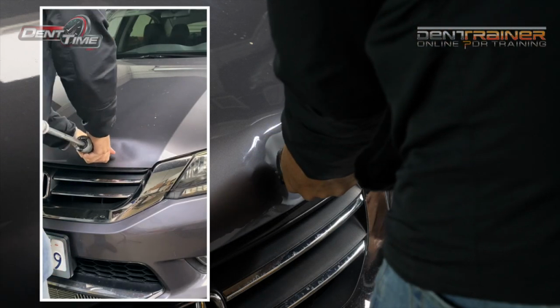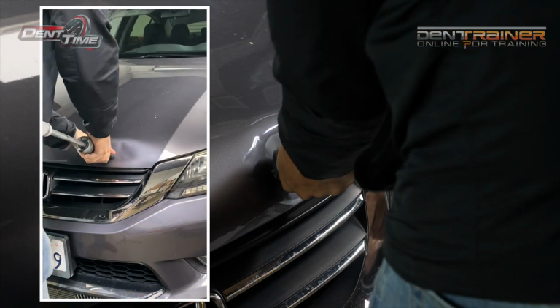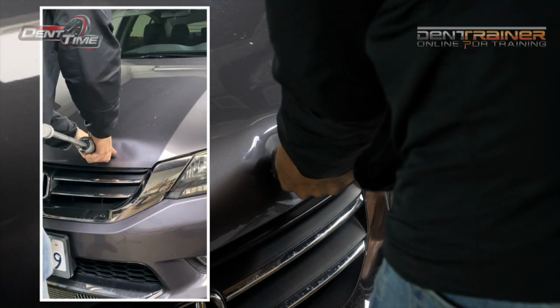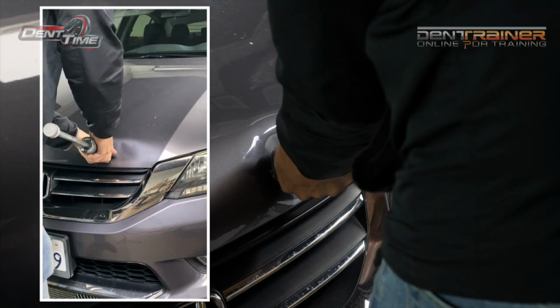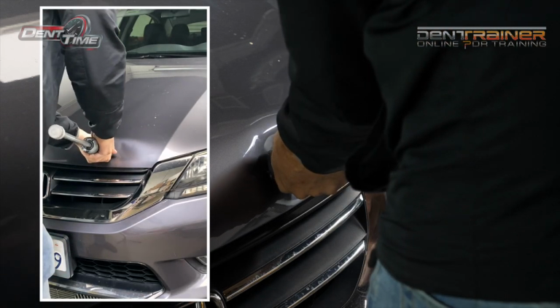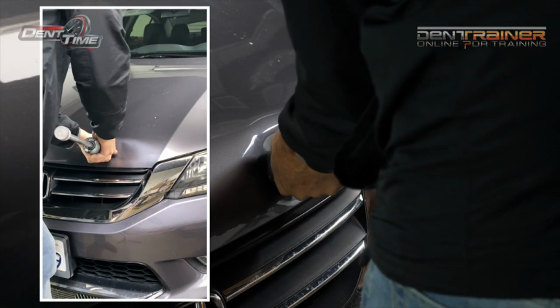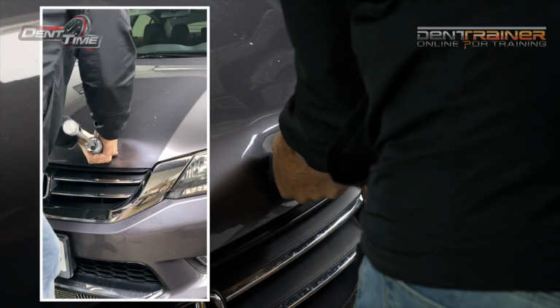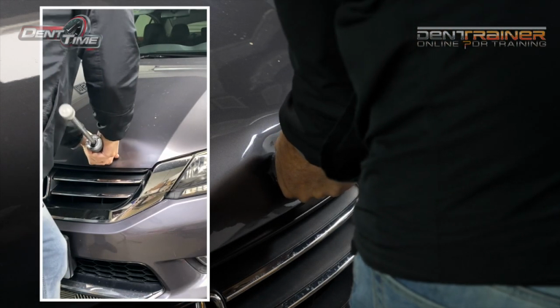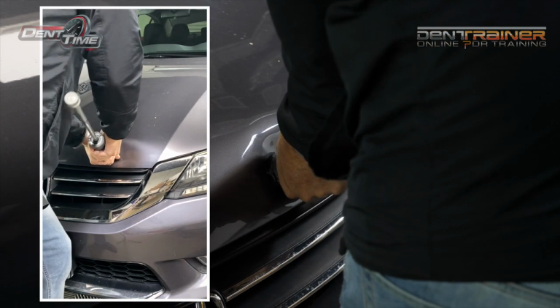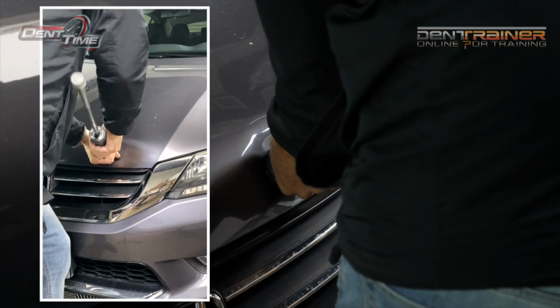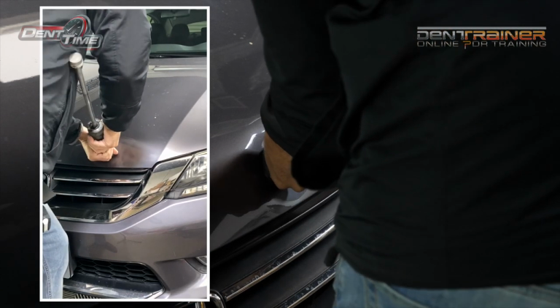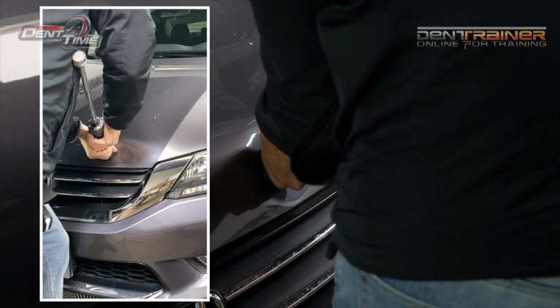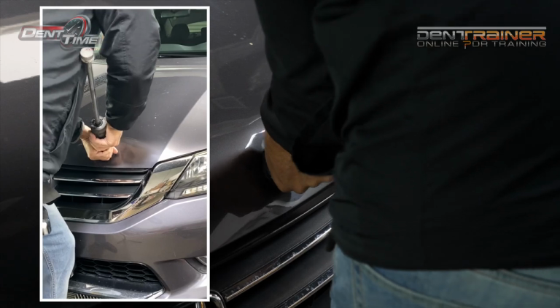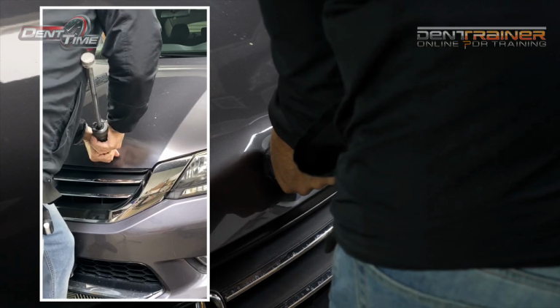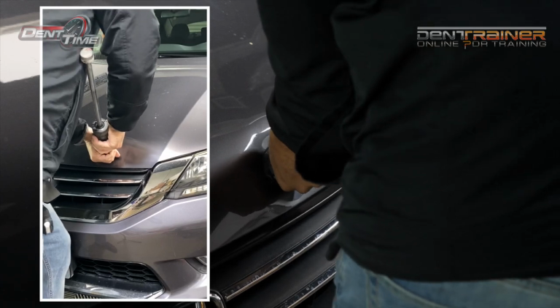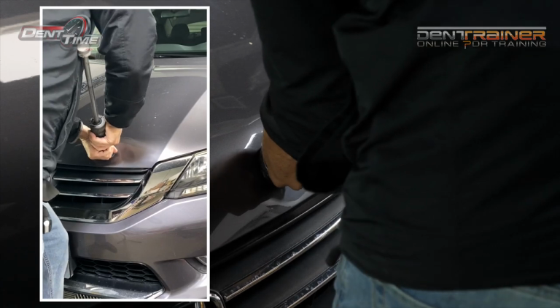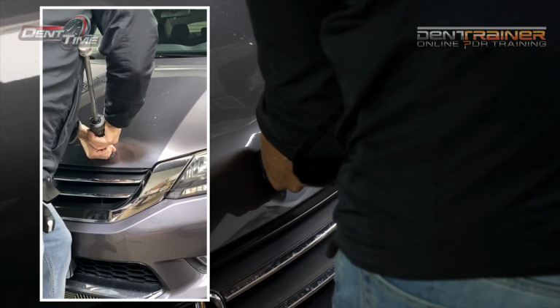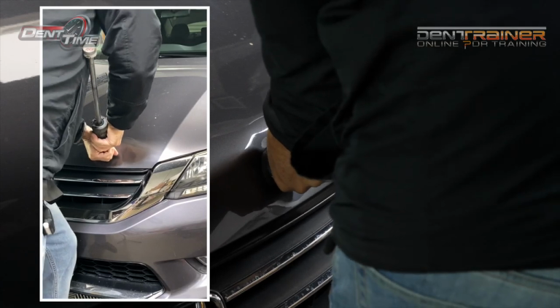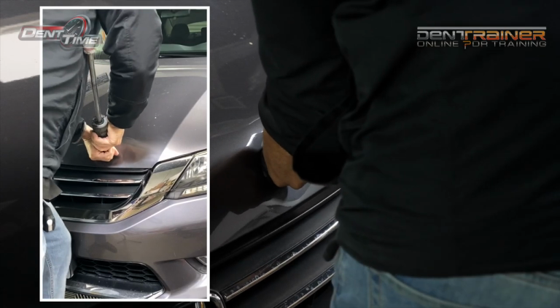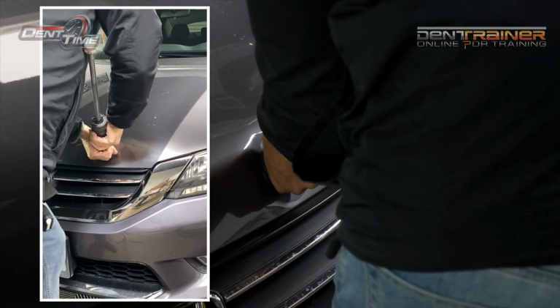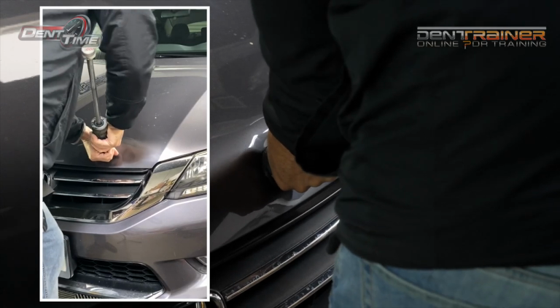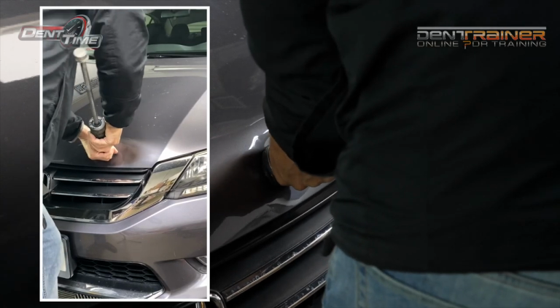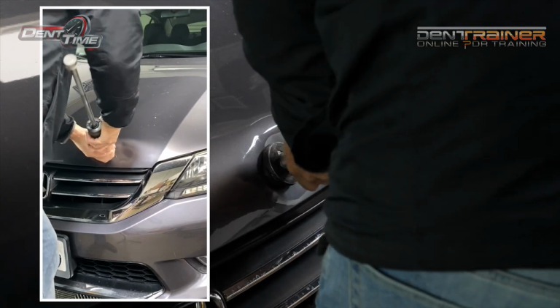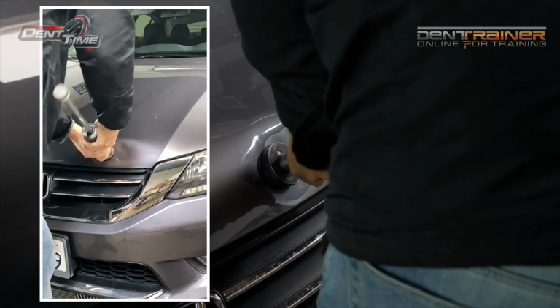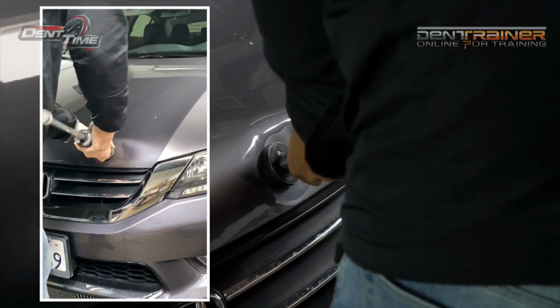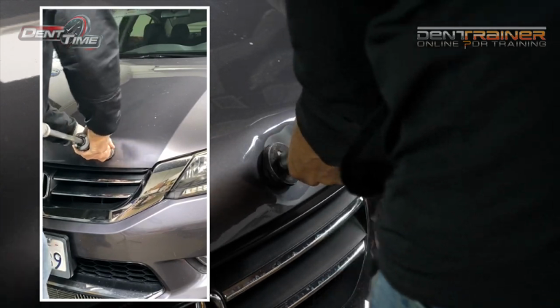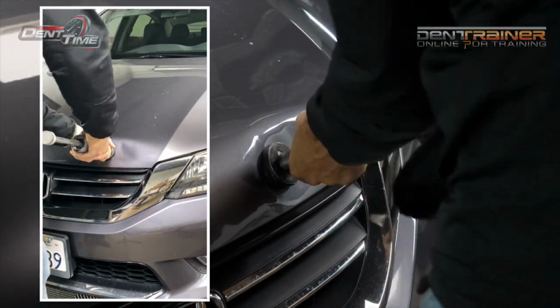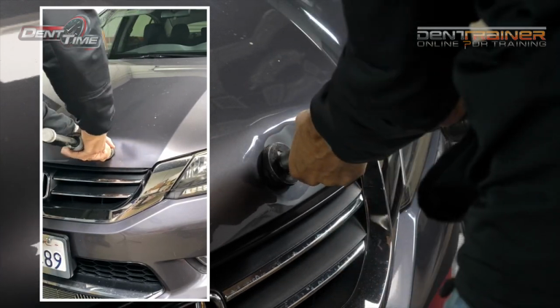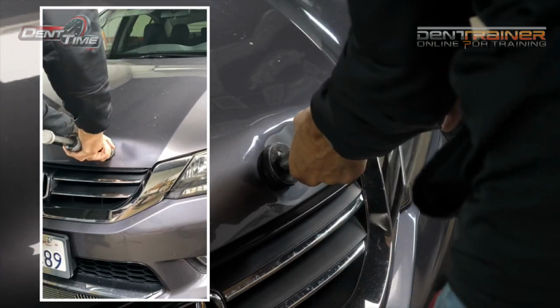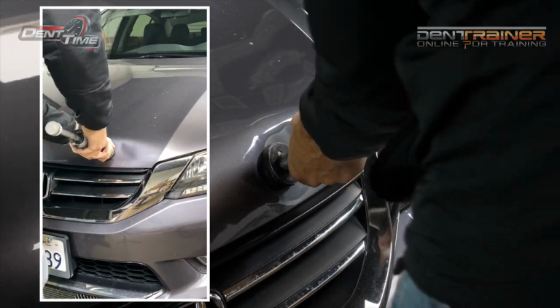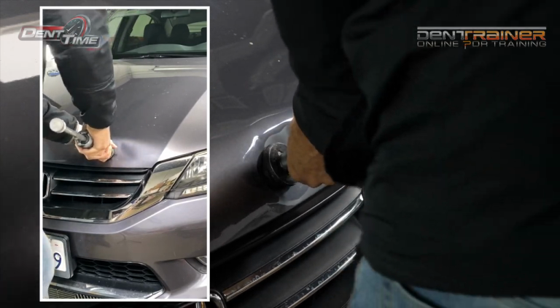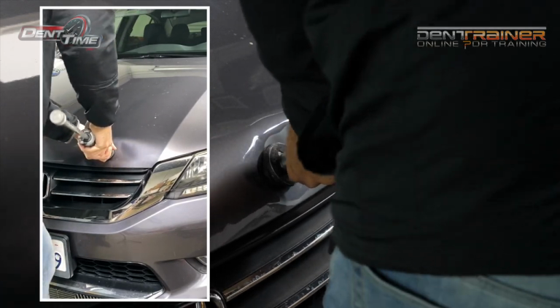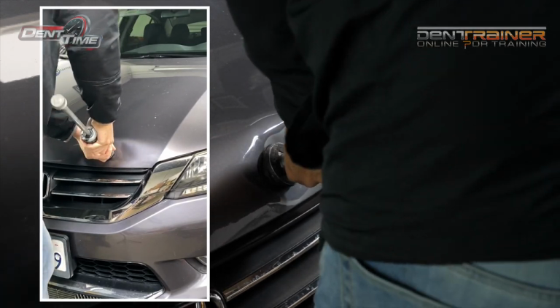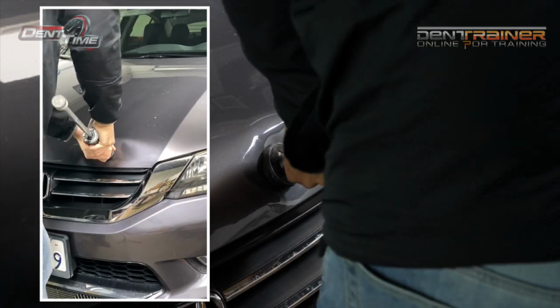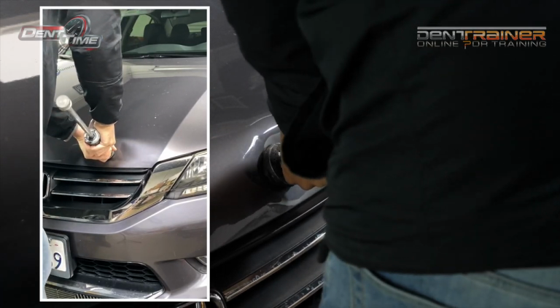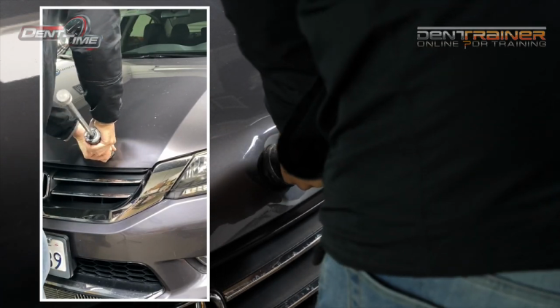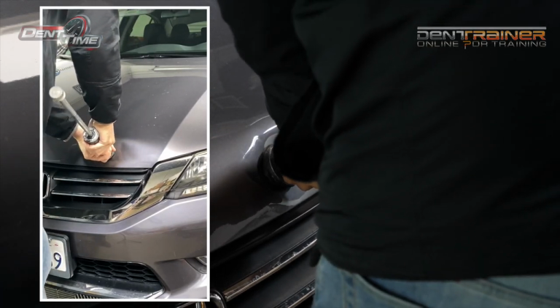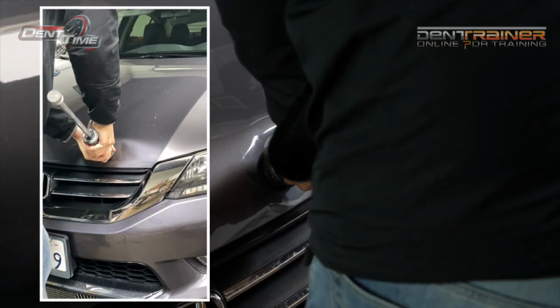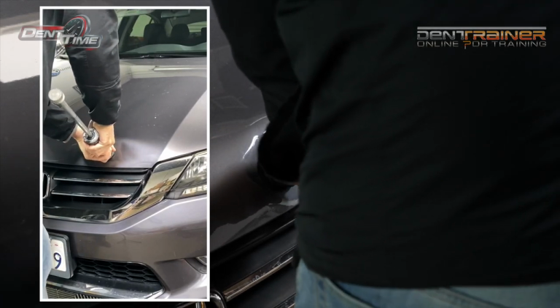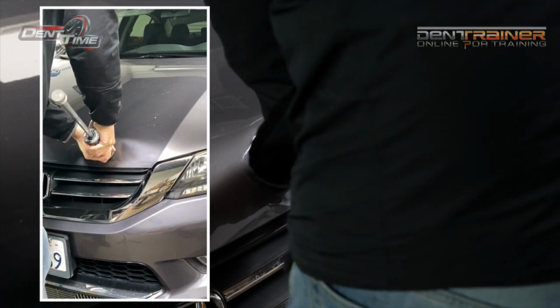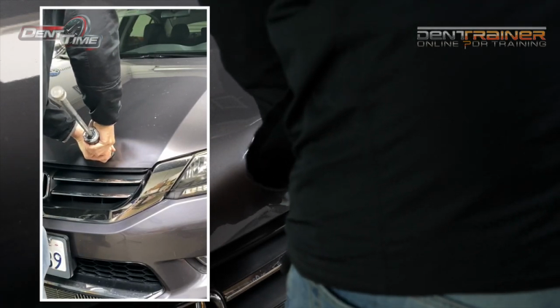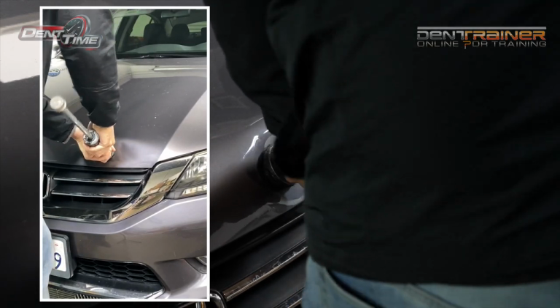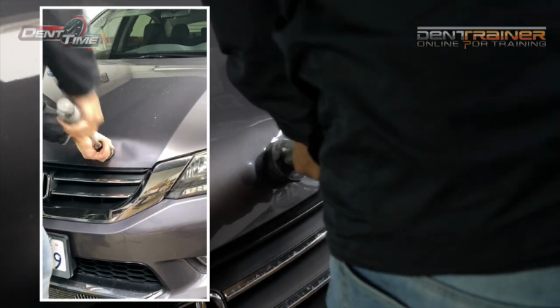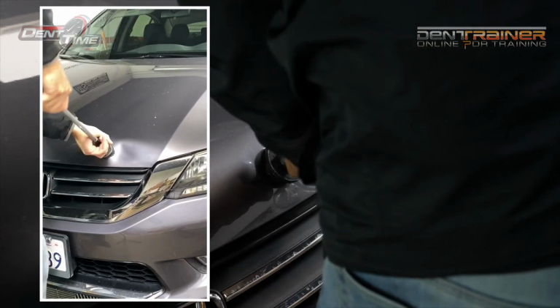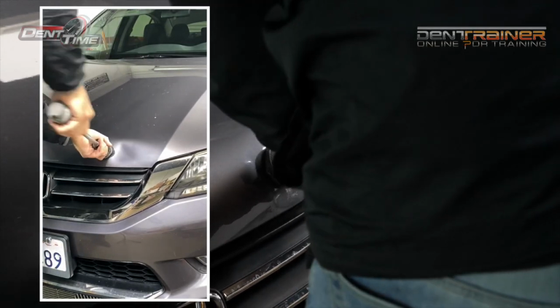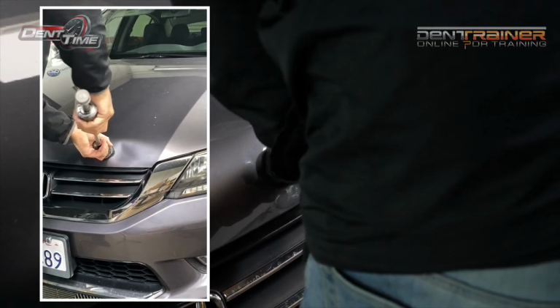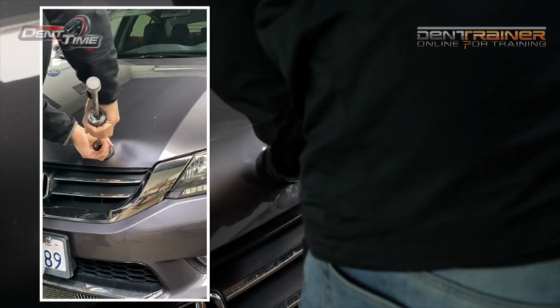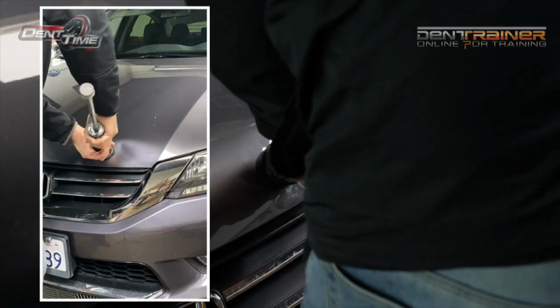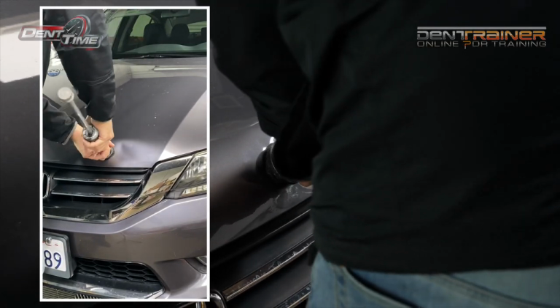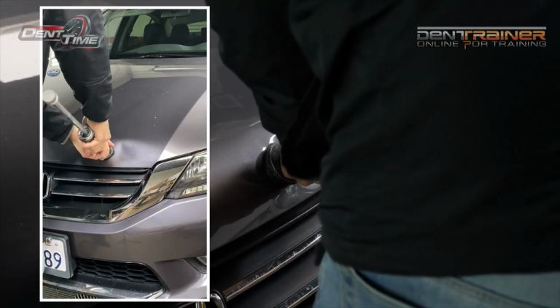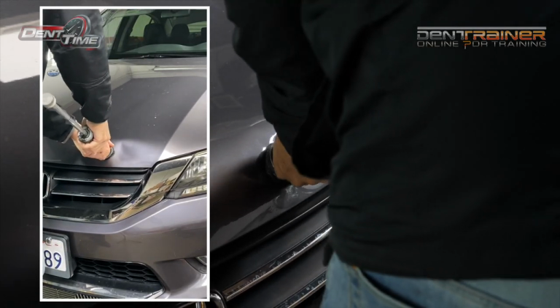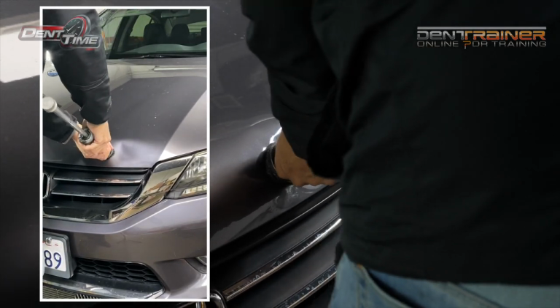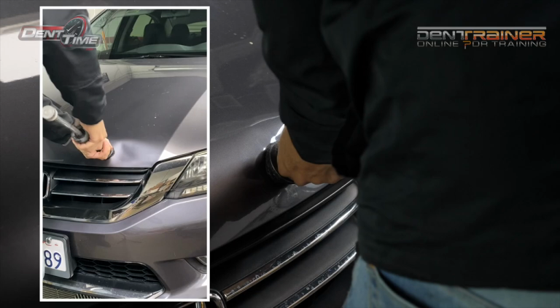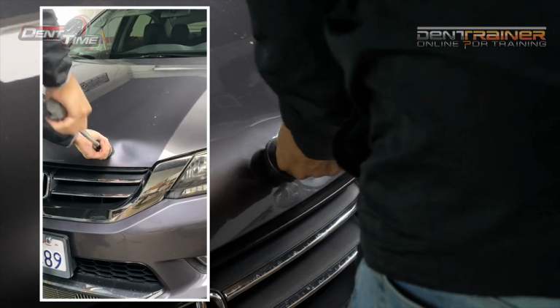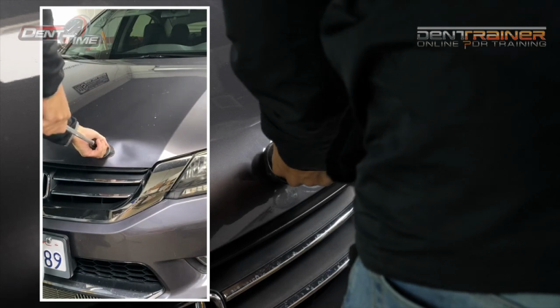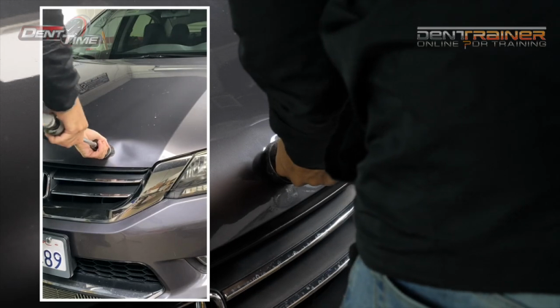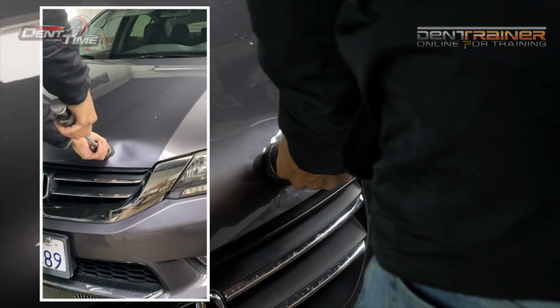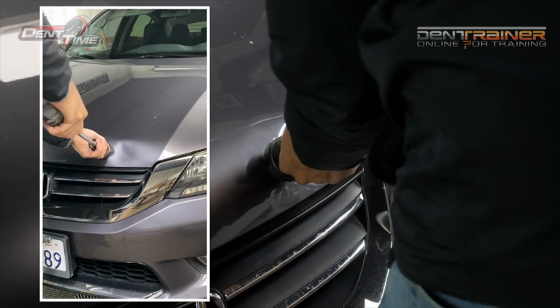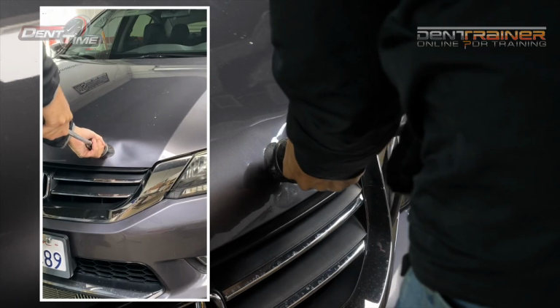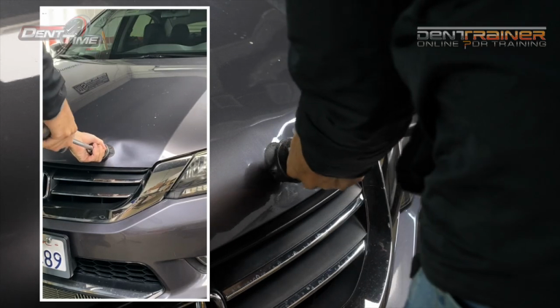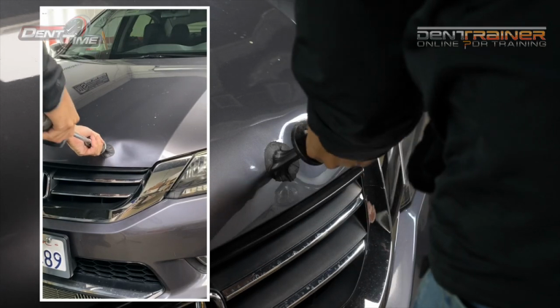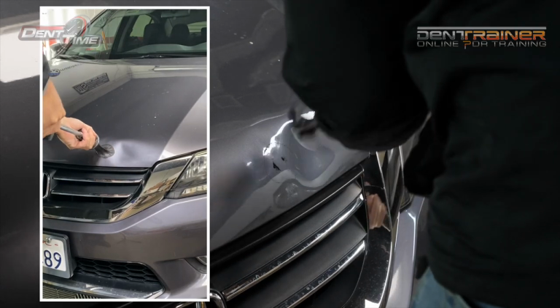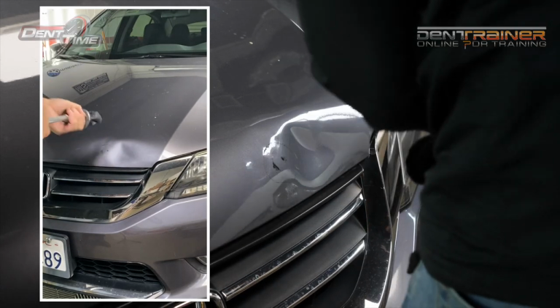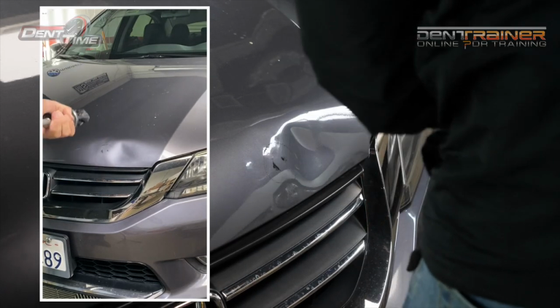I would not want to pull right in the middle. I want to gather some of that metal and create the metal flow going towards the center. That's the reason why you see this.